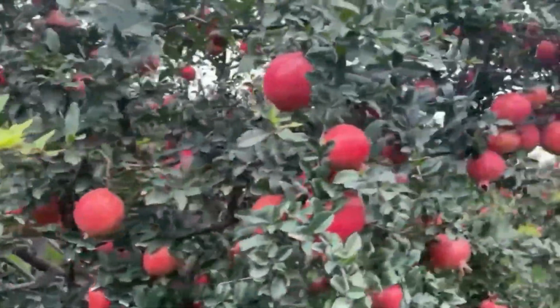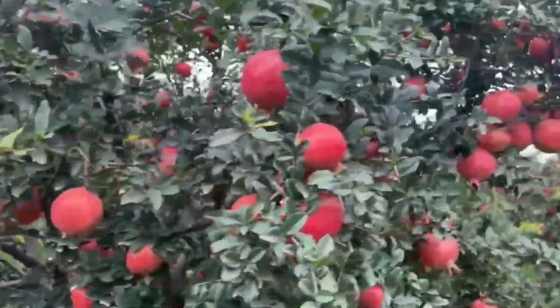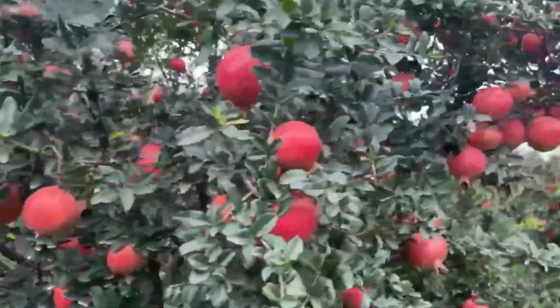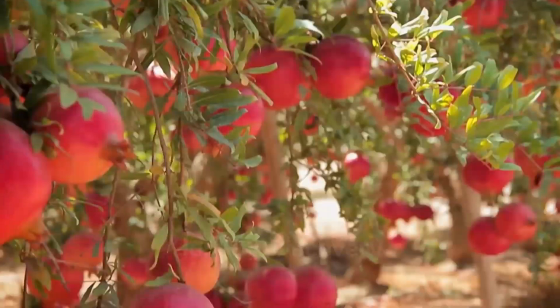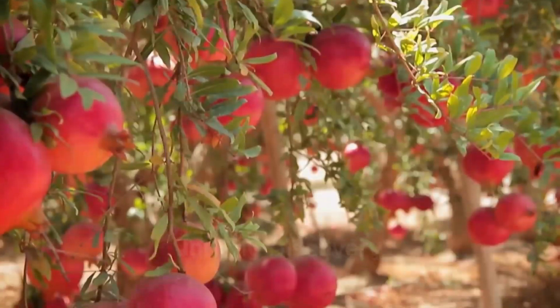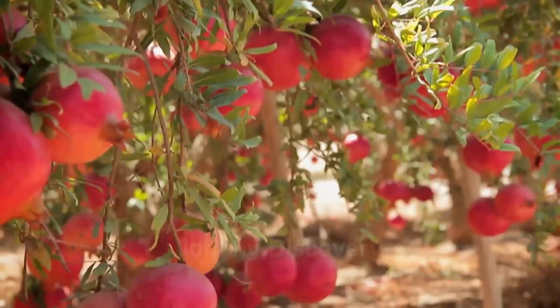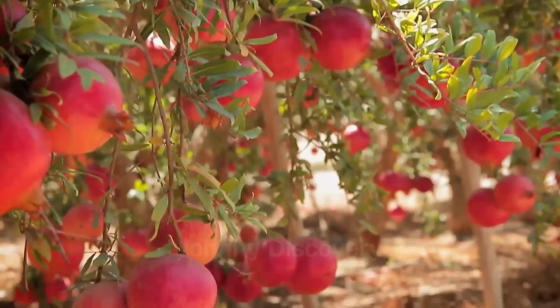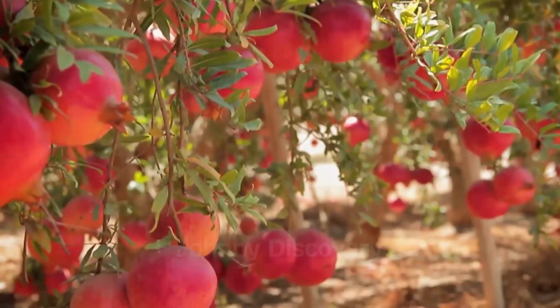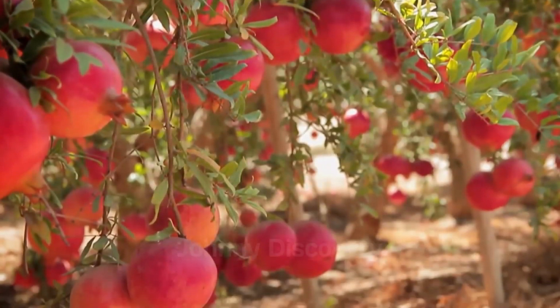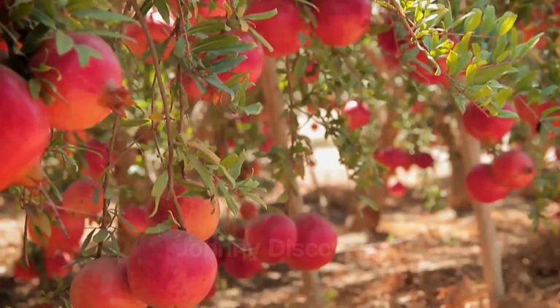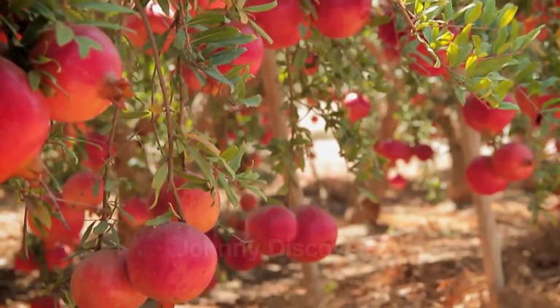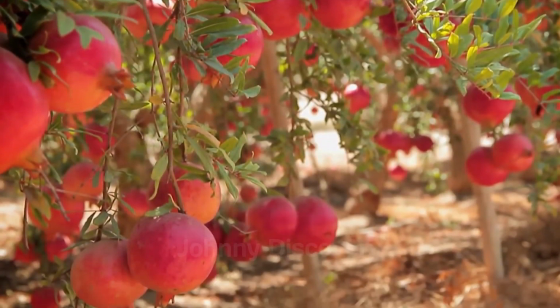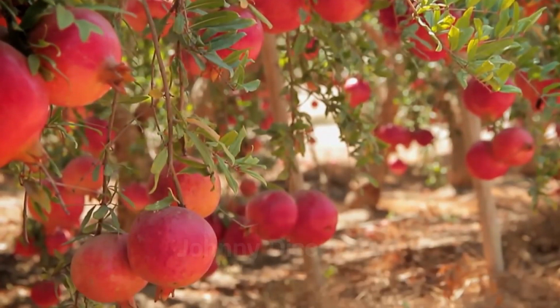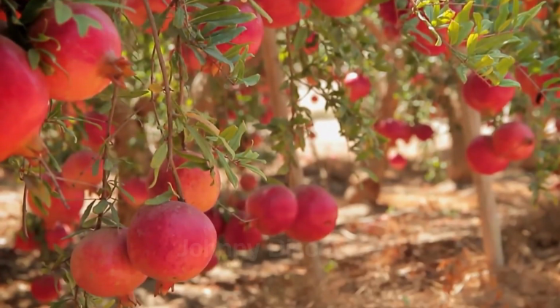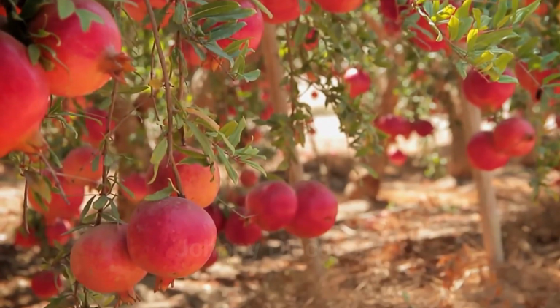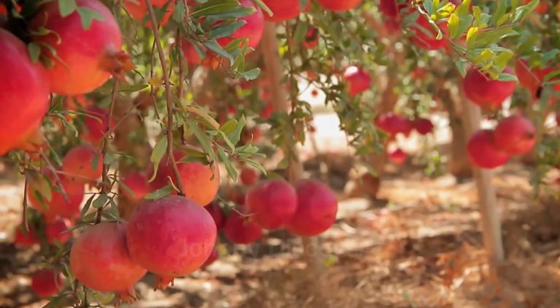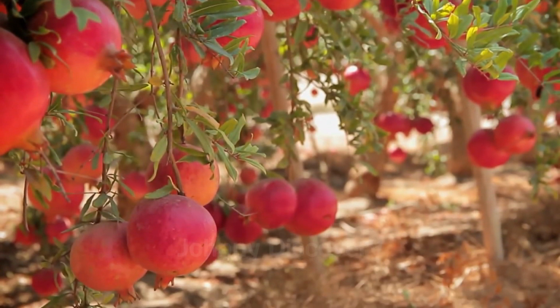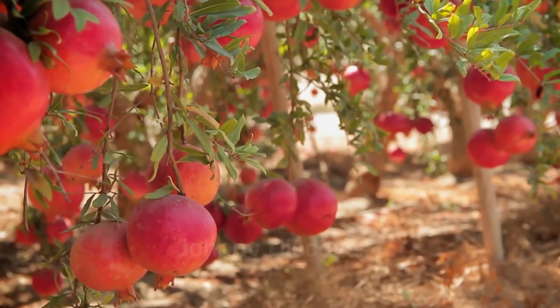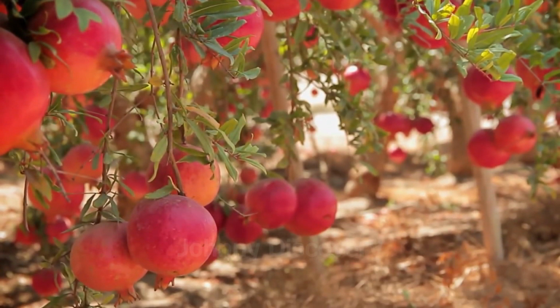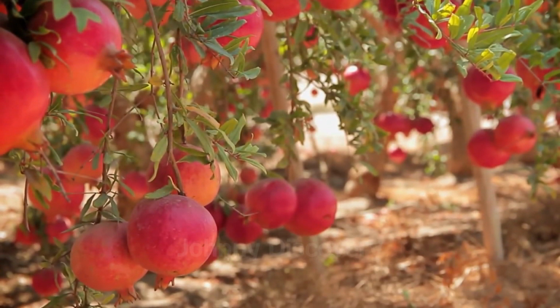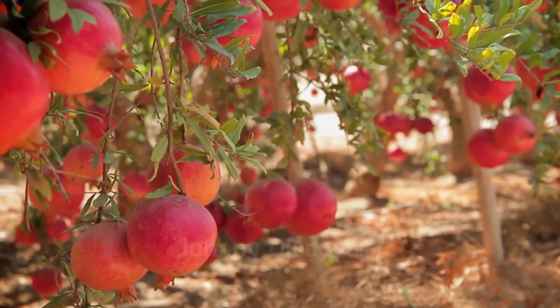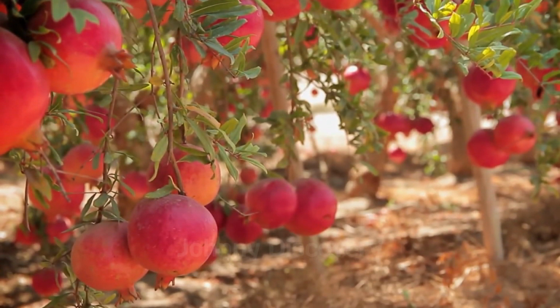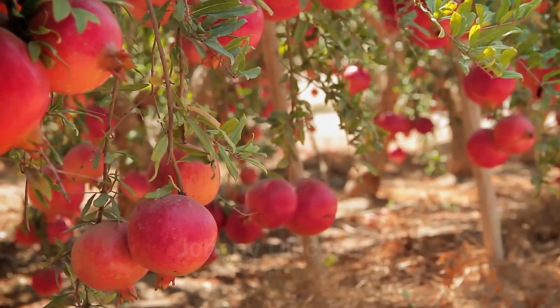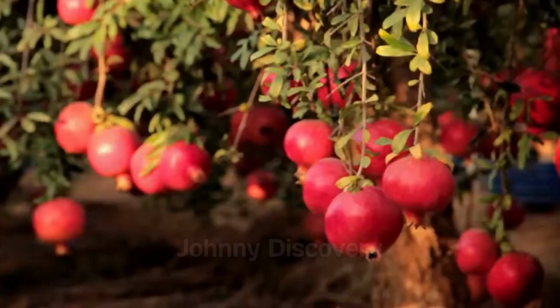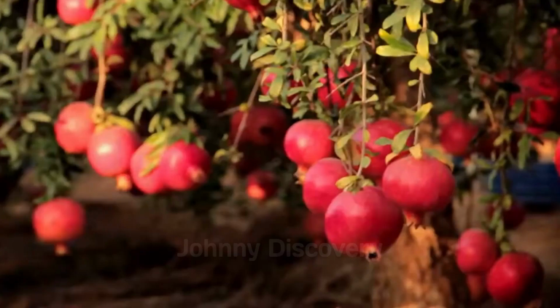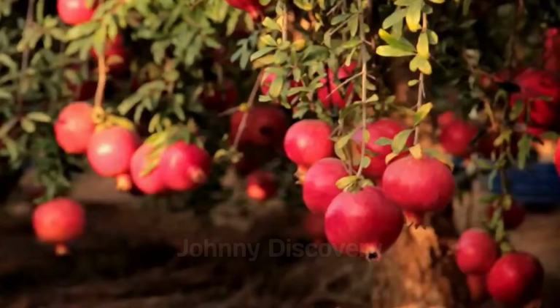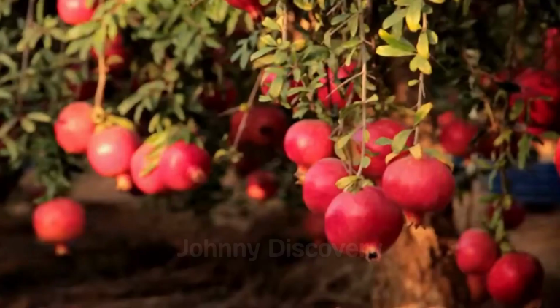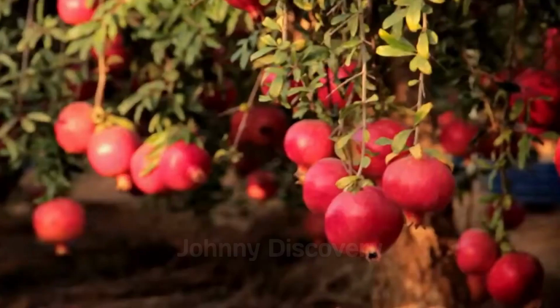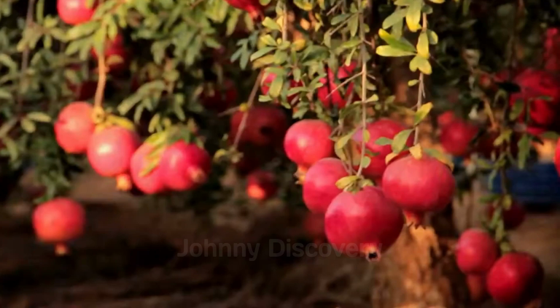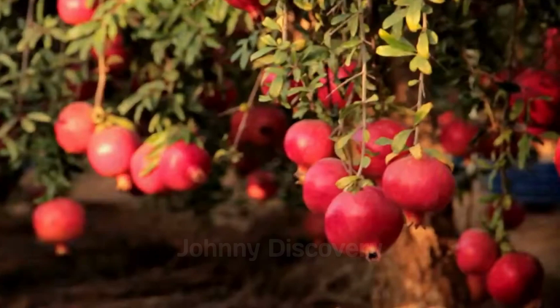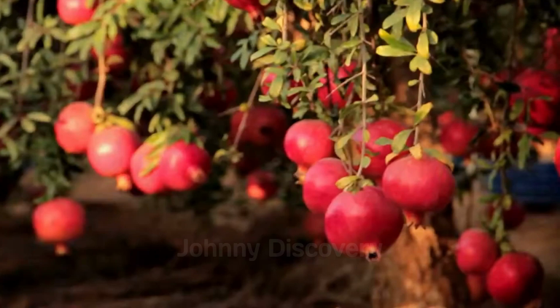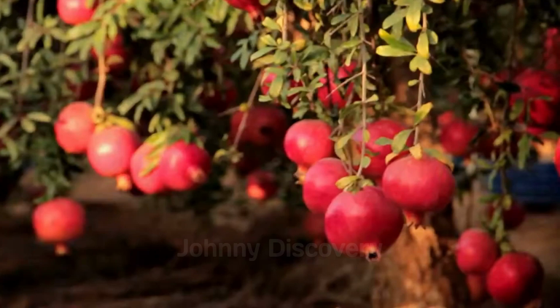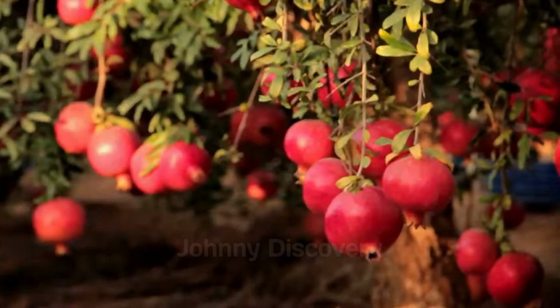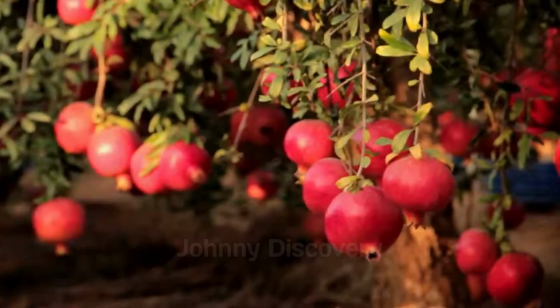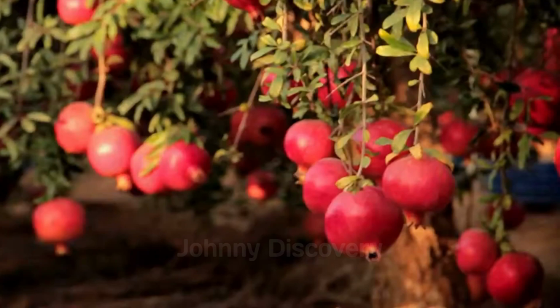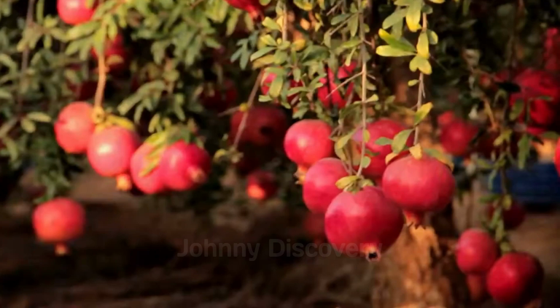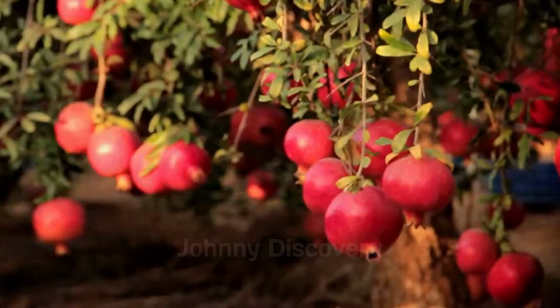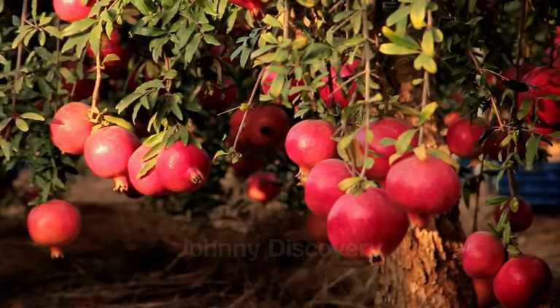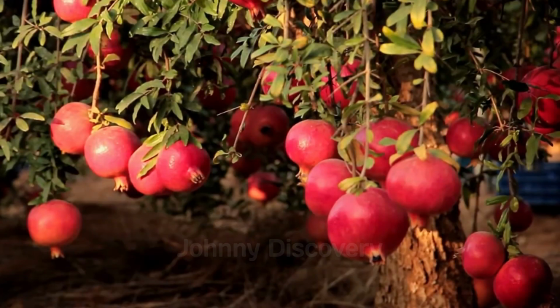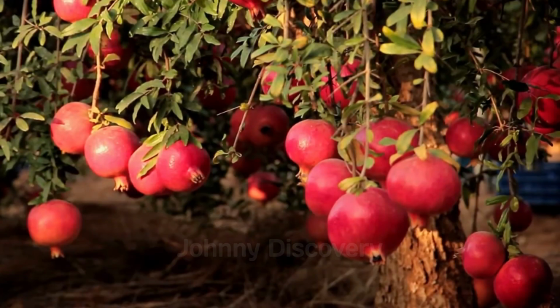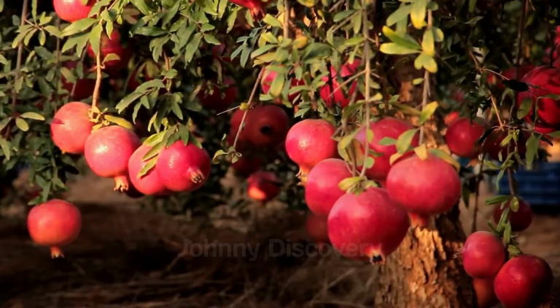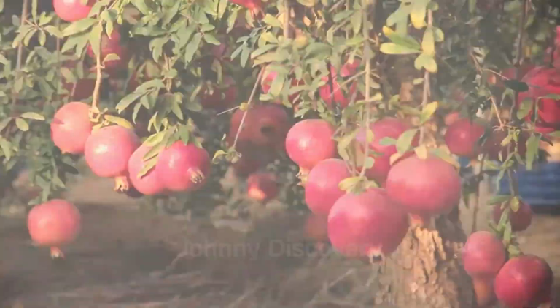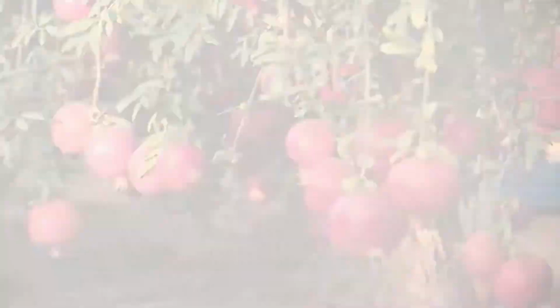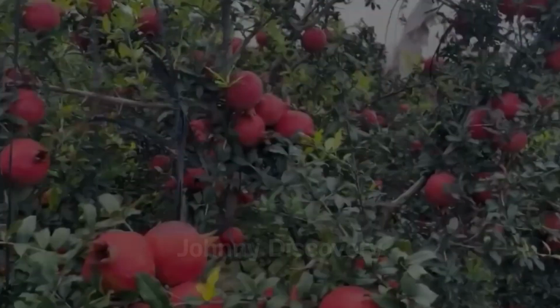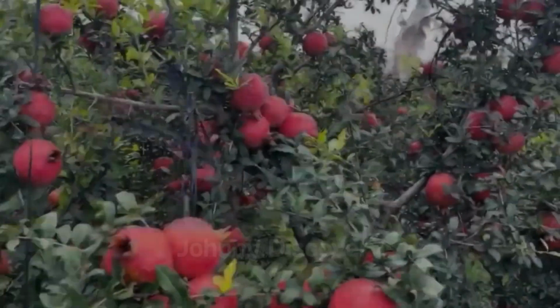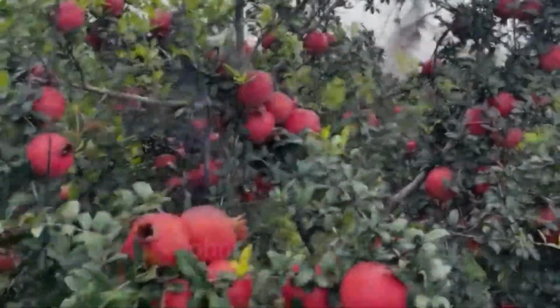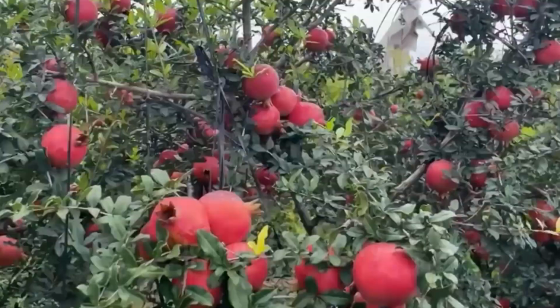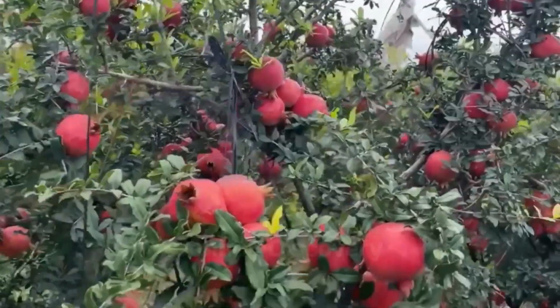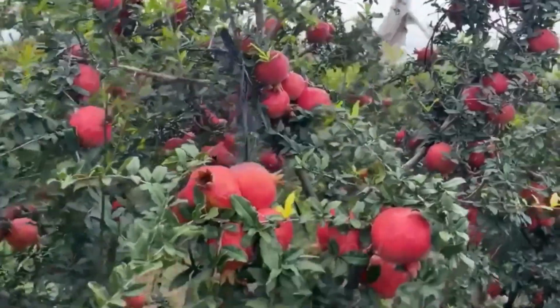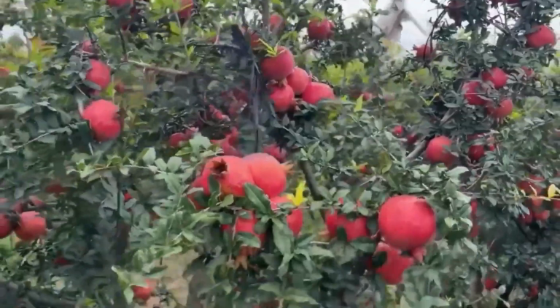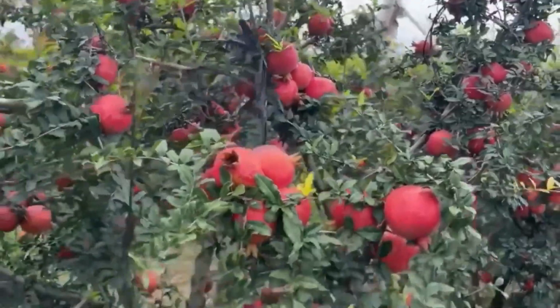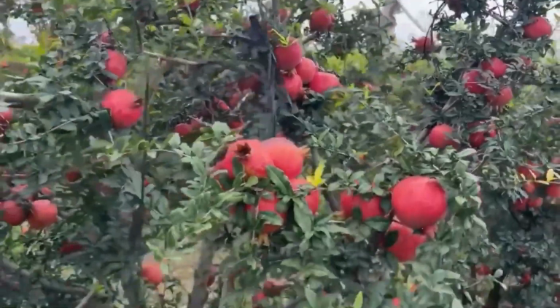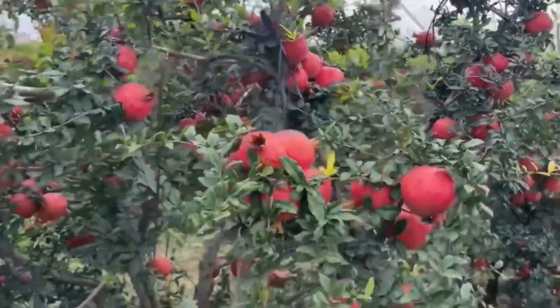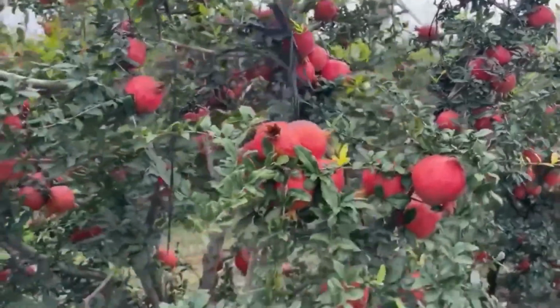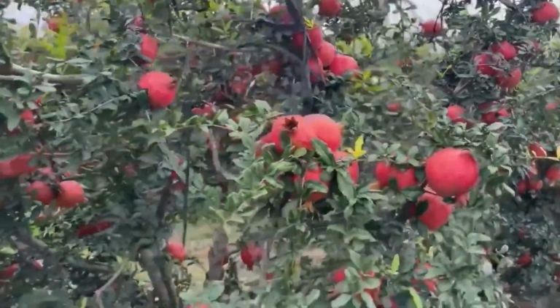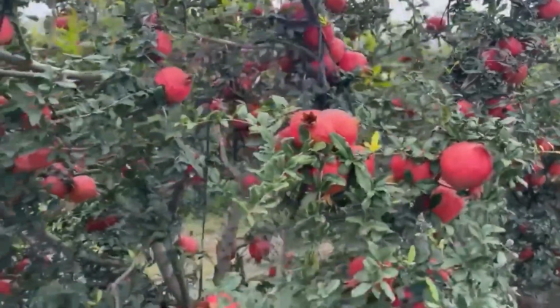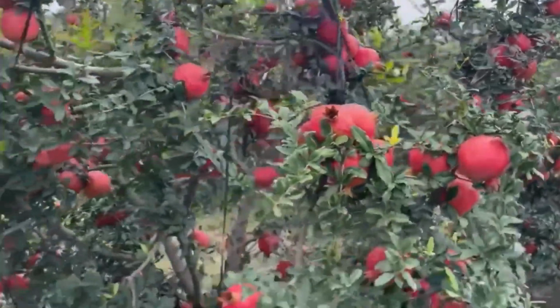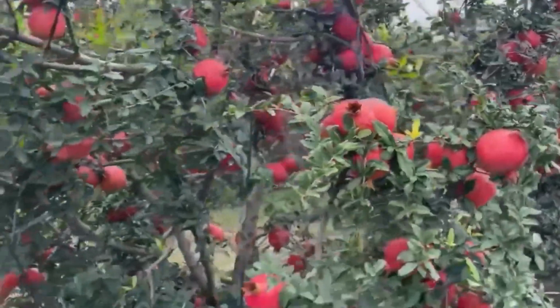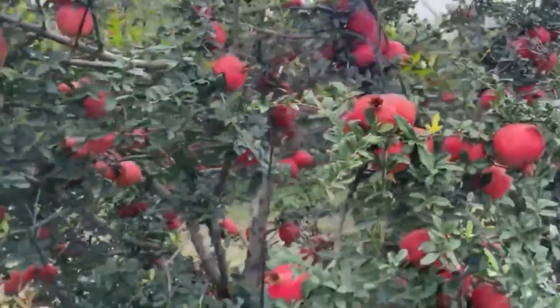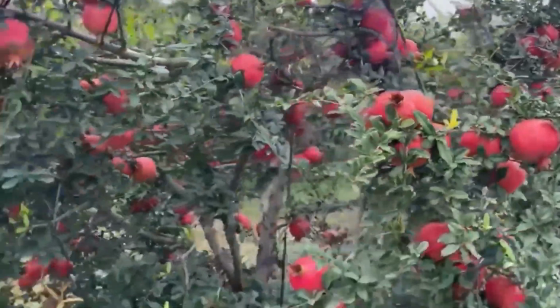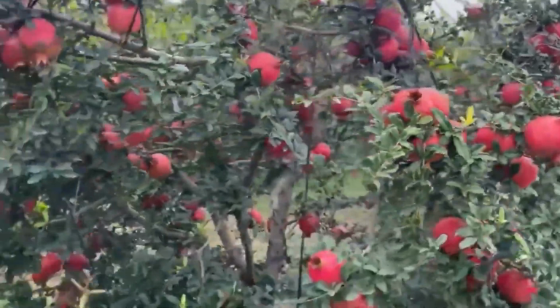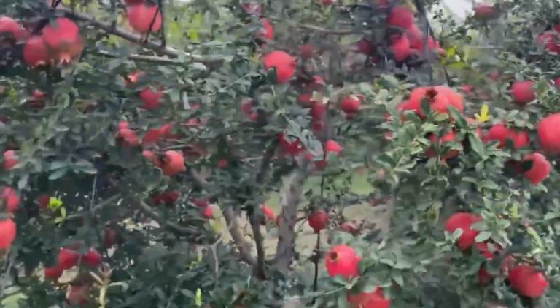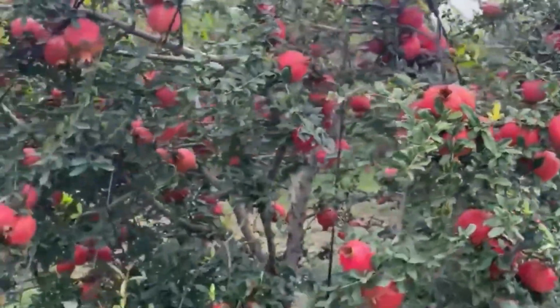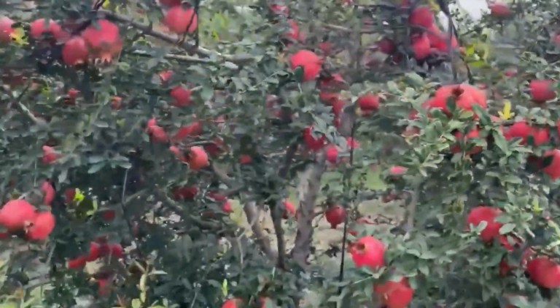As the trees mature, the pomegranates ripen, signaling the arrival of the much-anticipated harvest season.